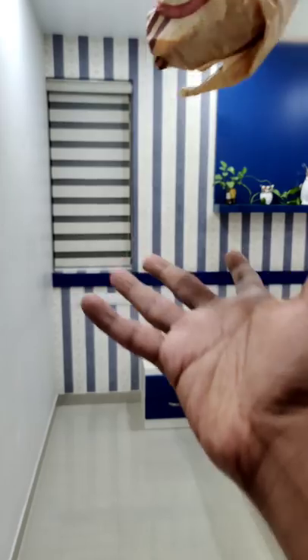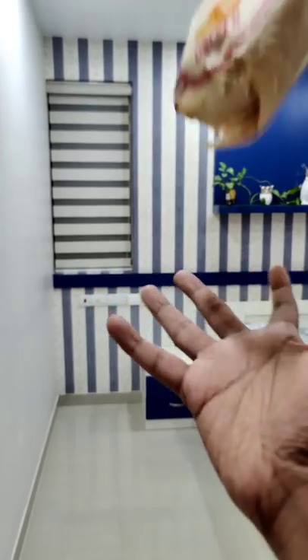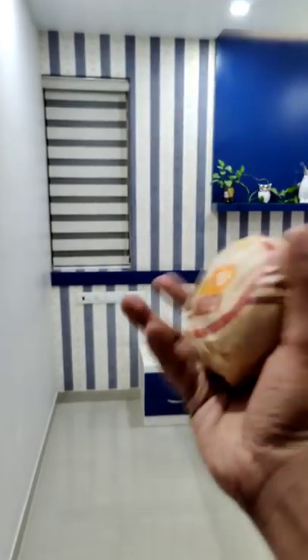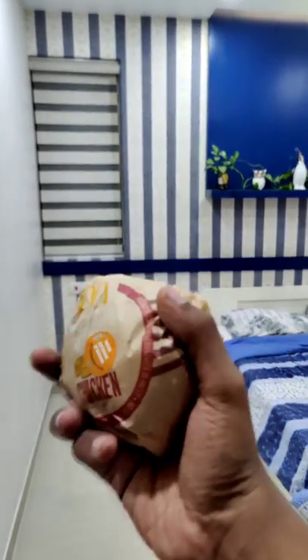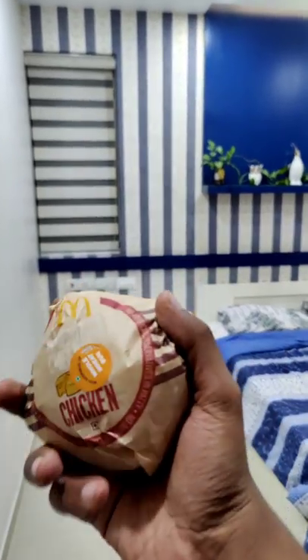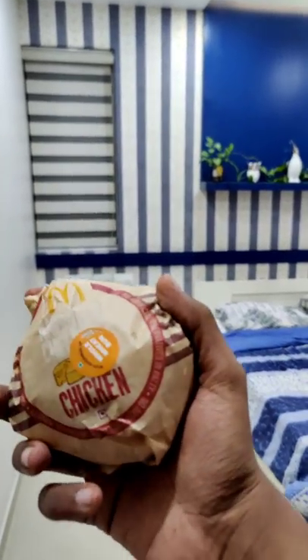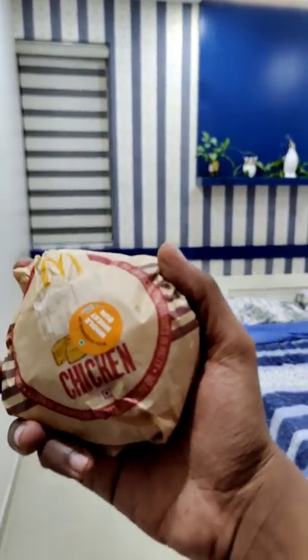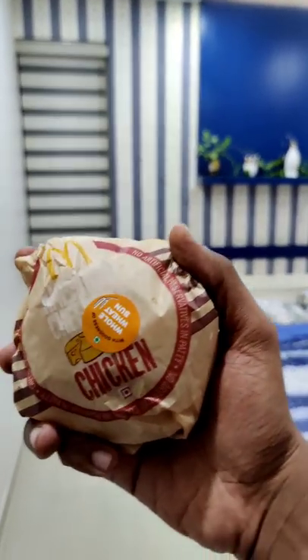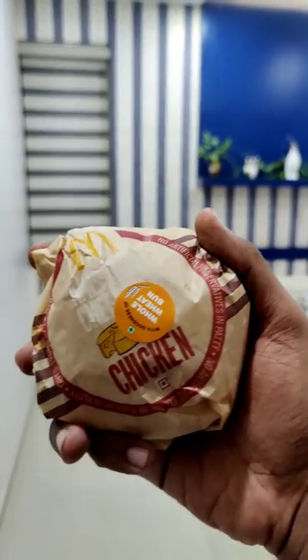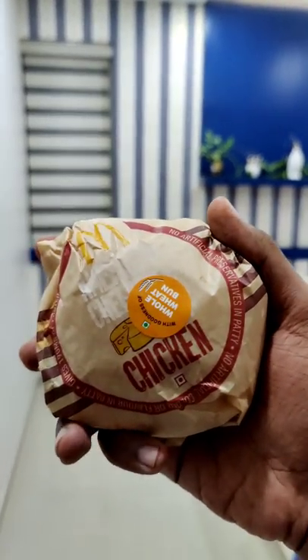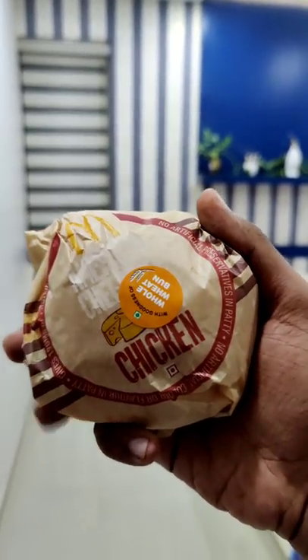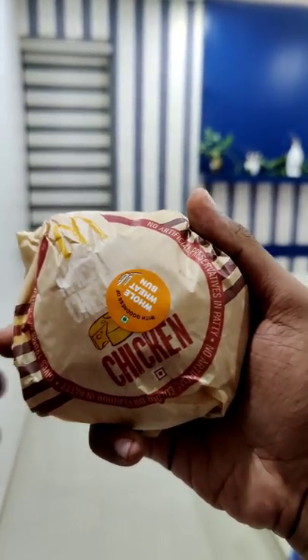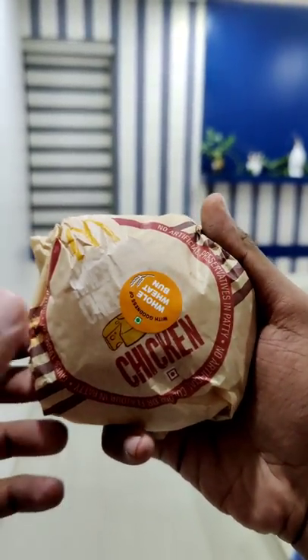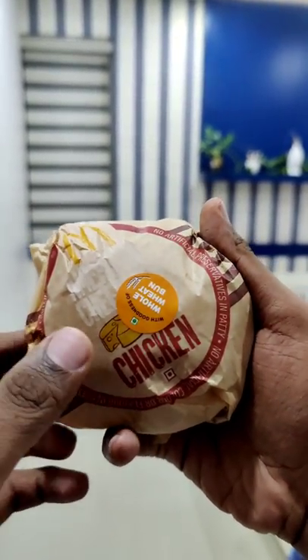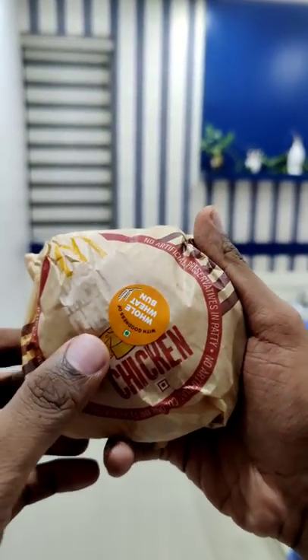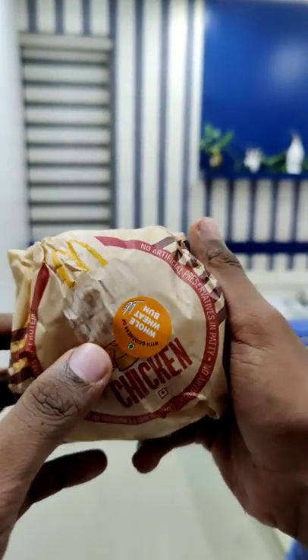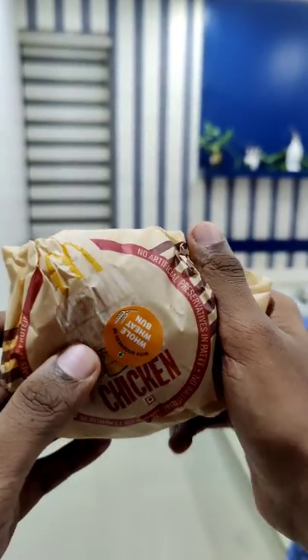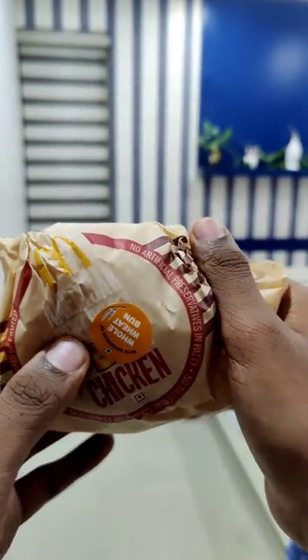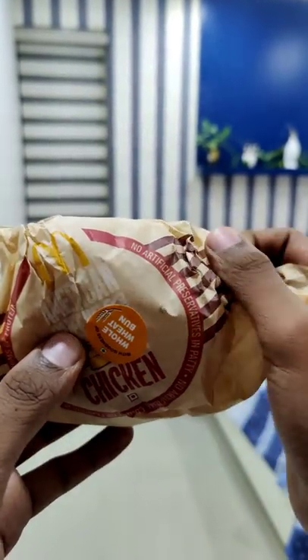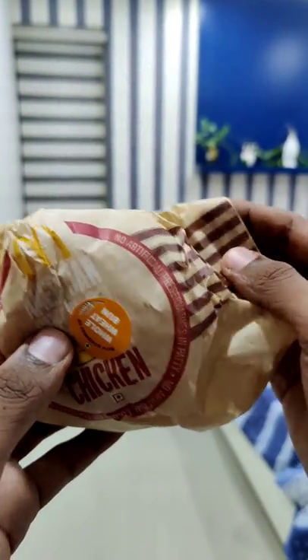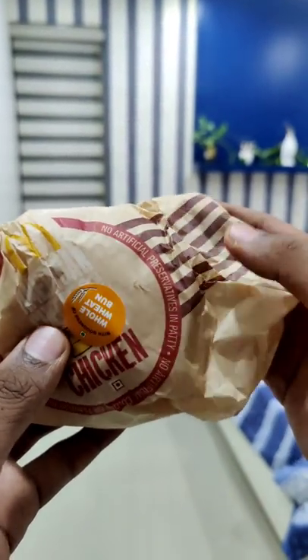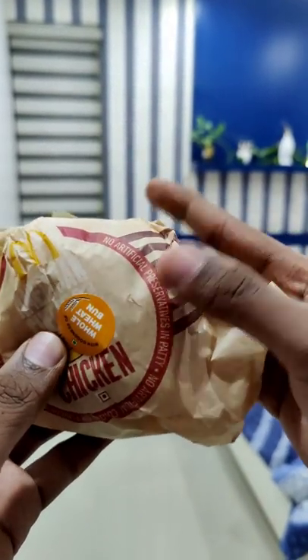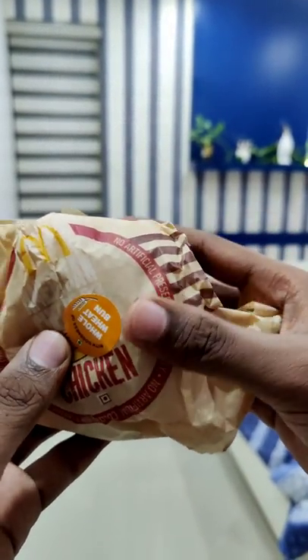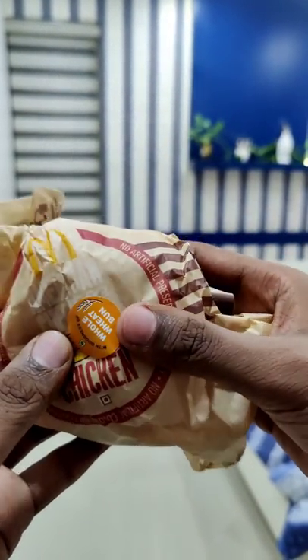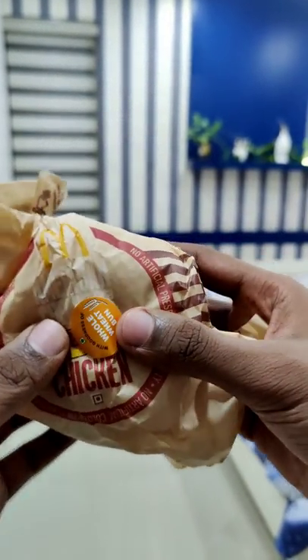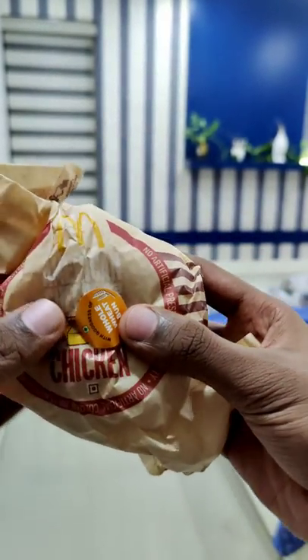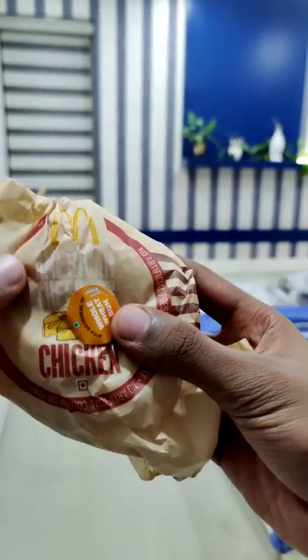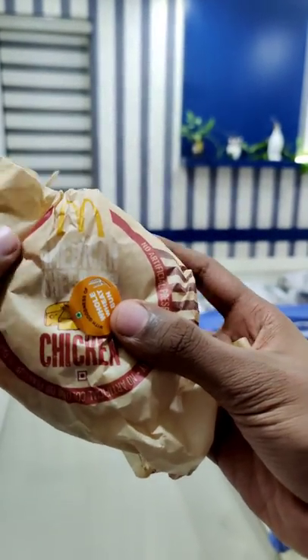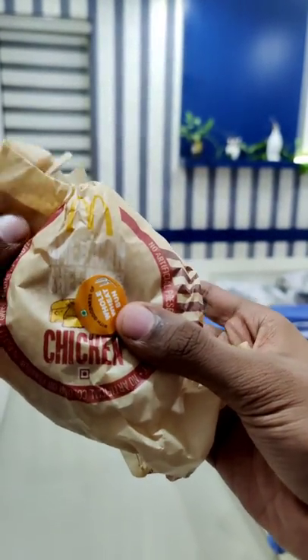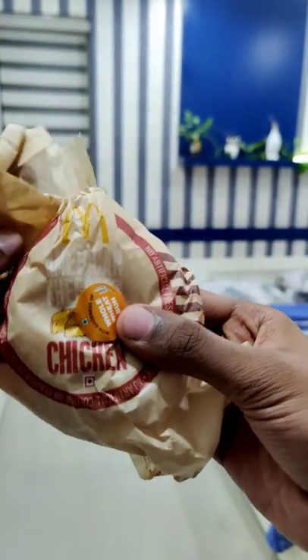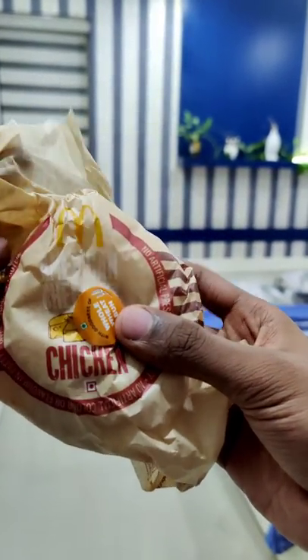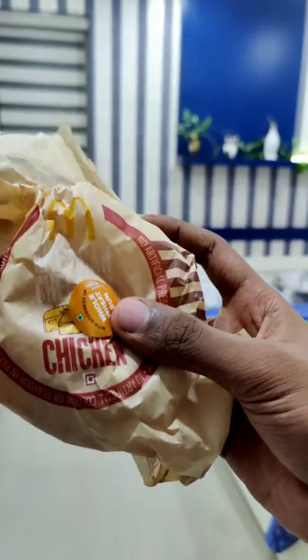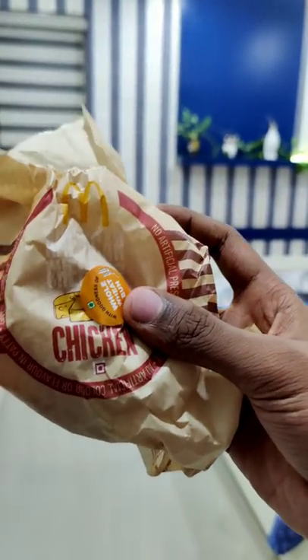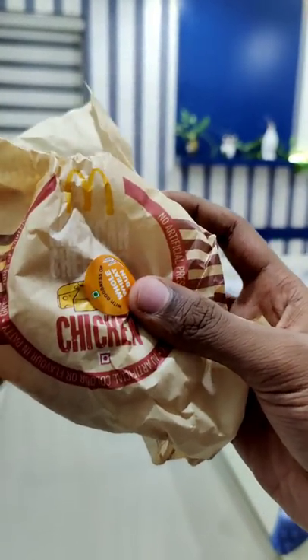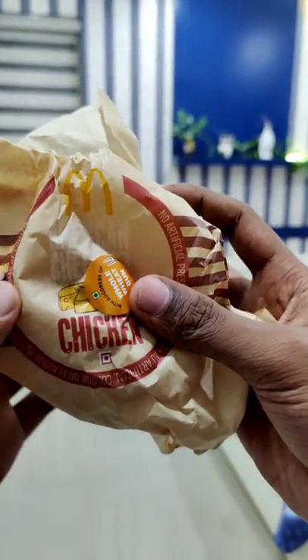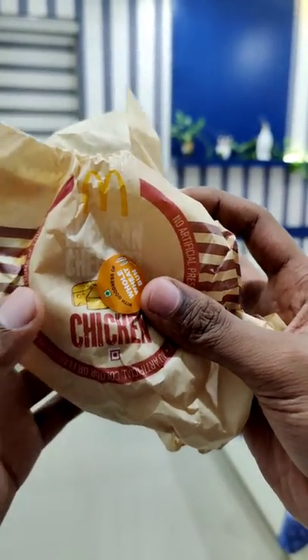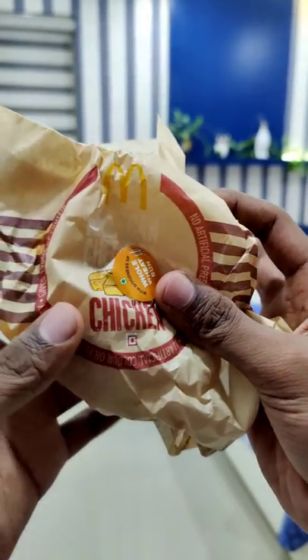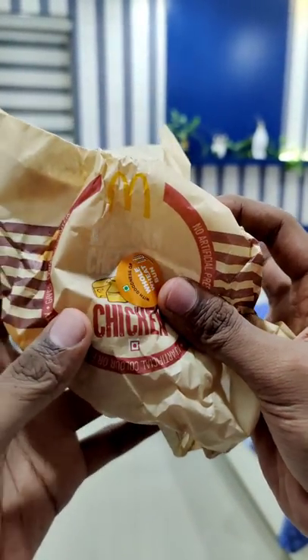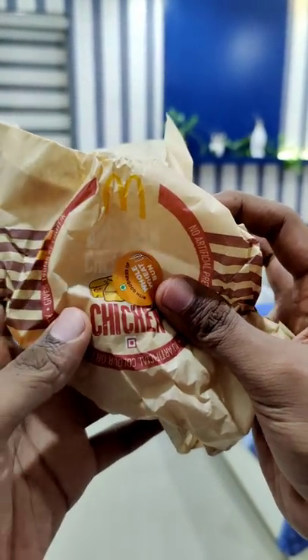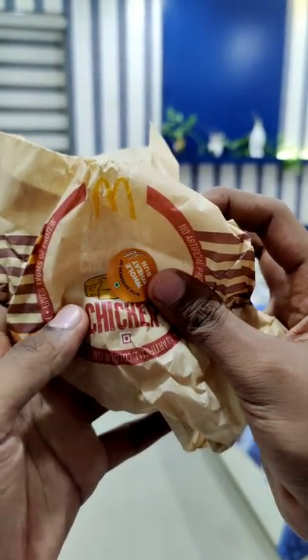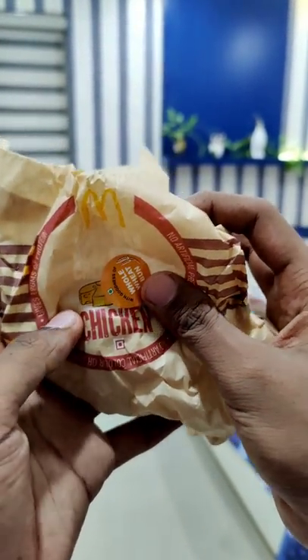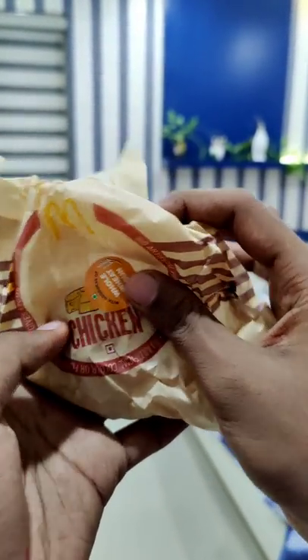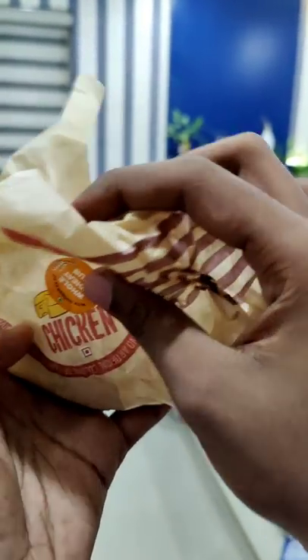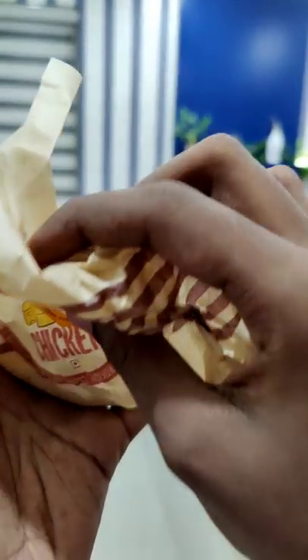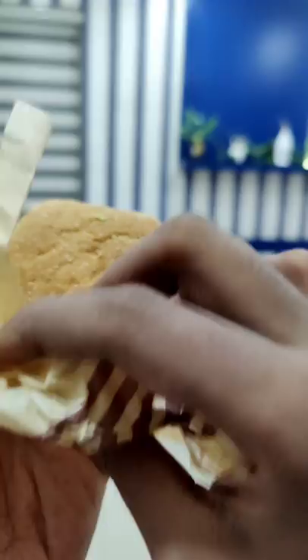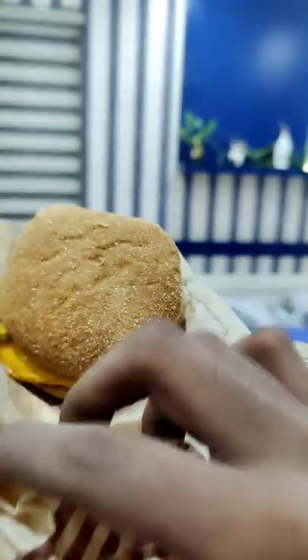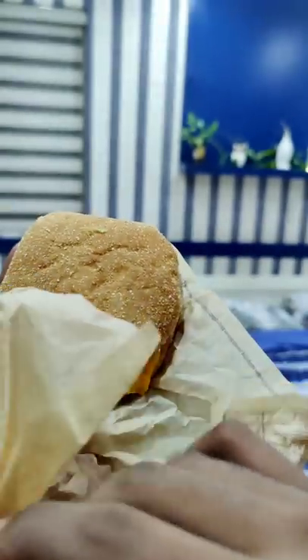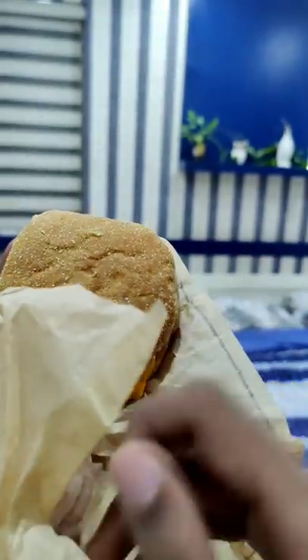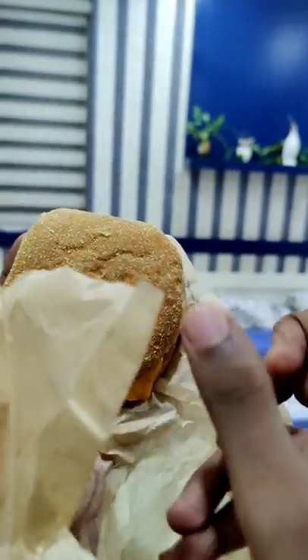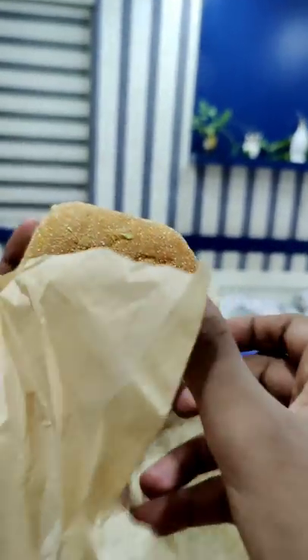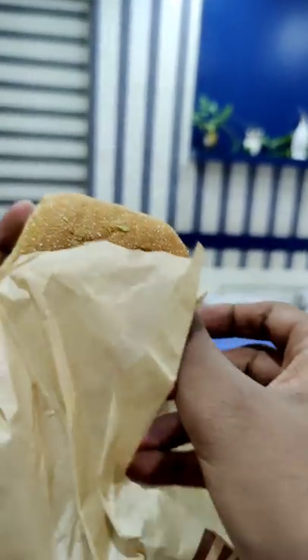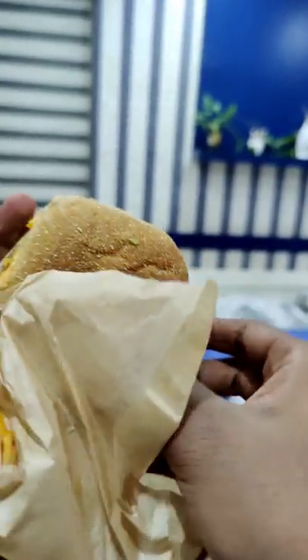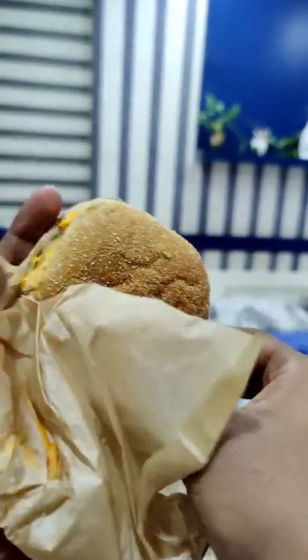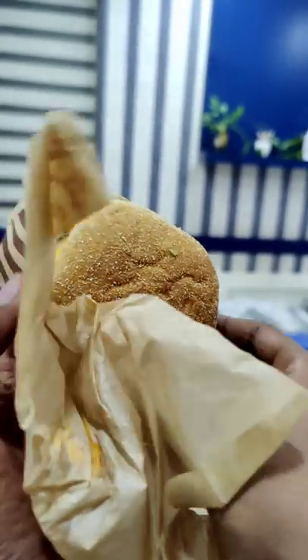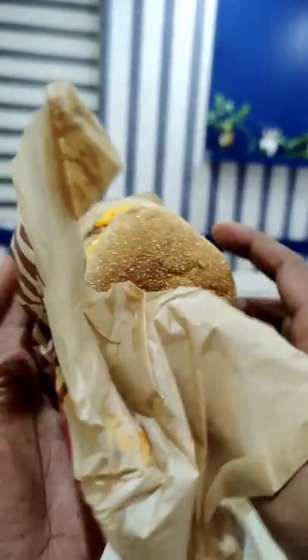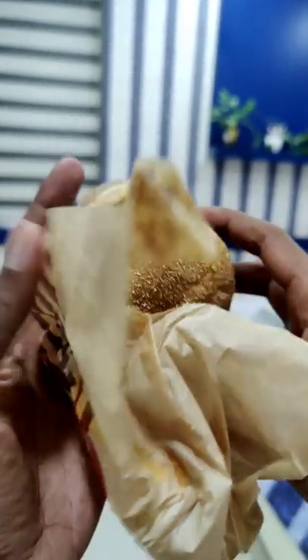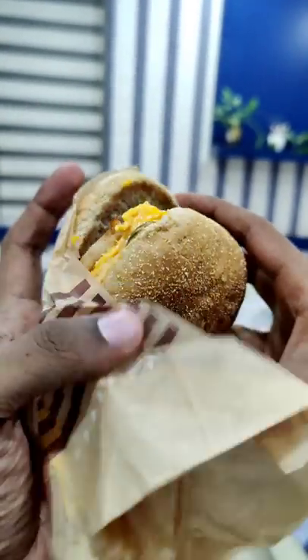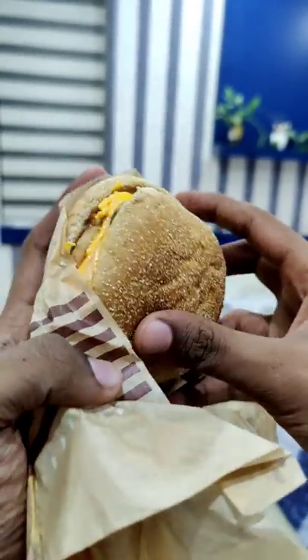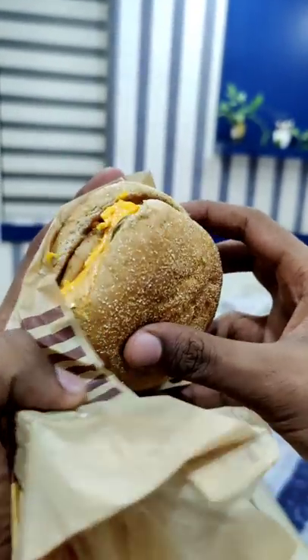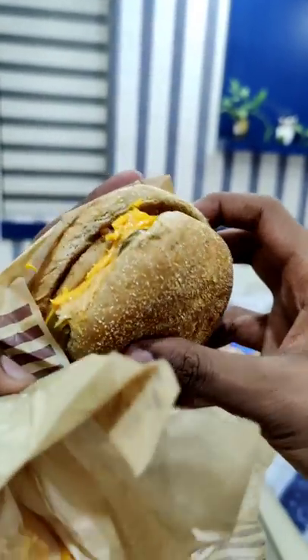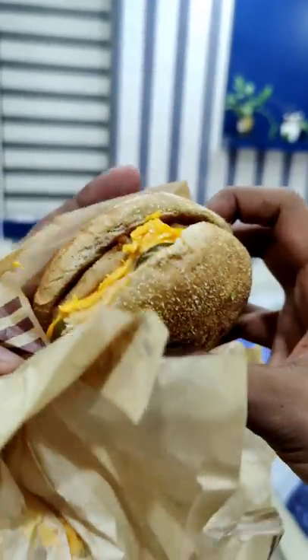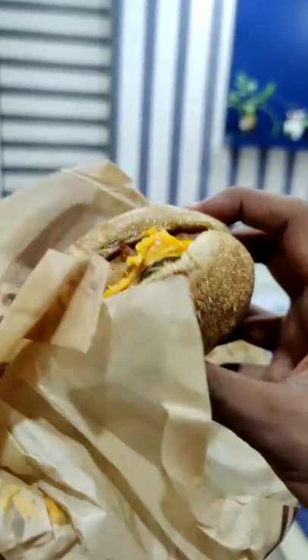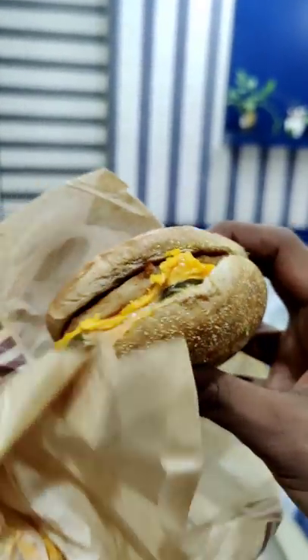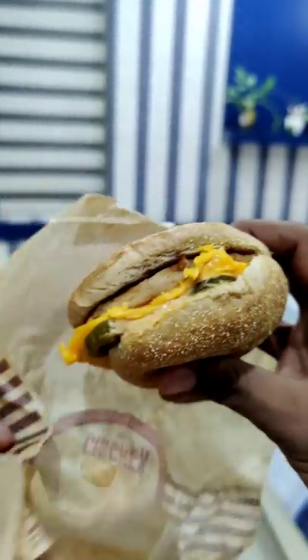Hello guys! How are we going to make an American cheeseburger at McDonald's? If you want to make a comment about this McDonald's video, please let me try it out.